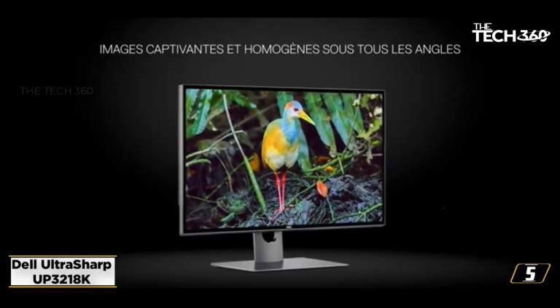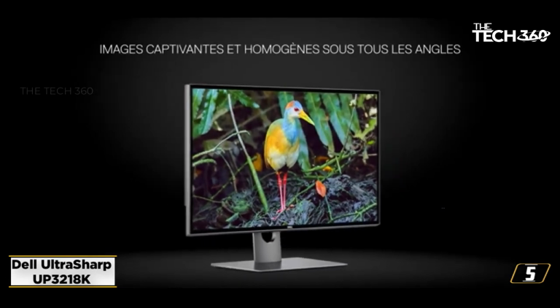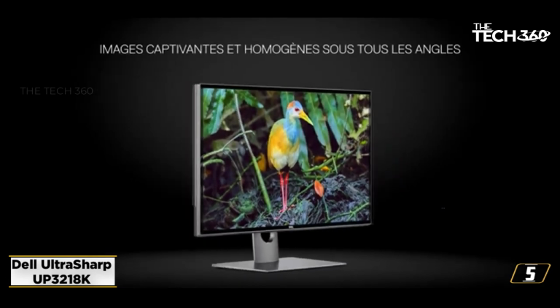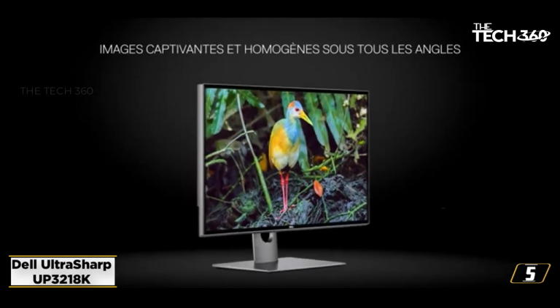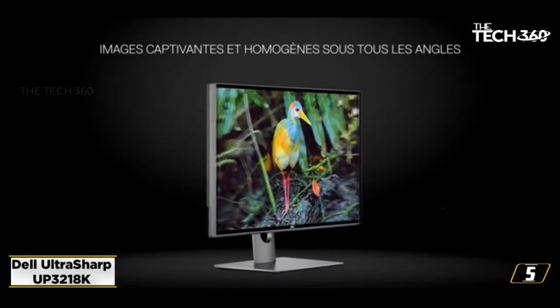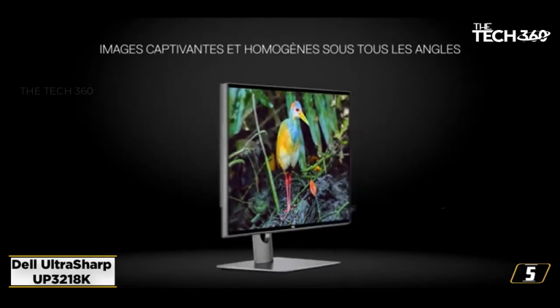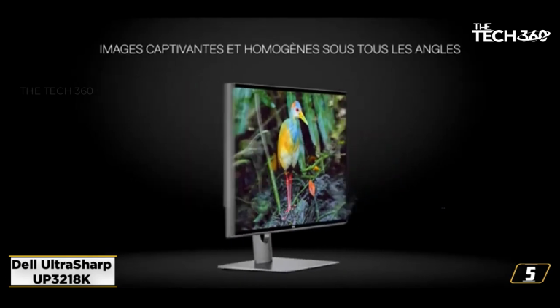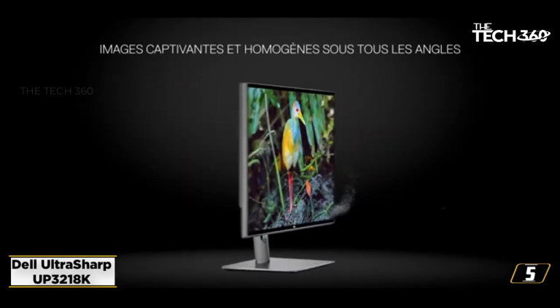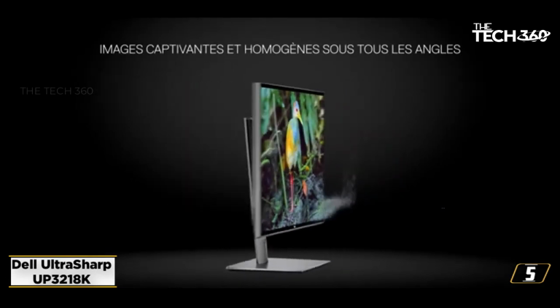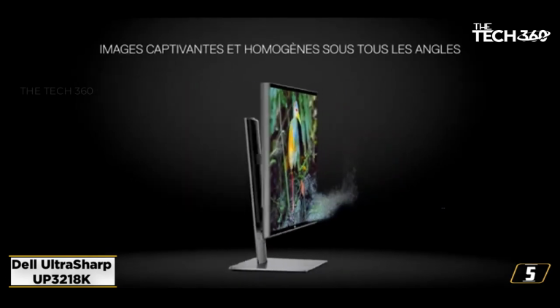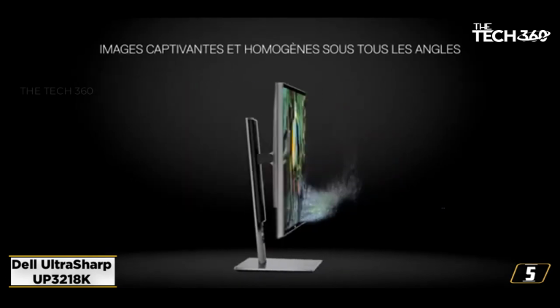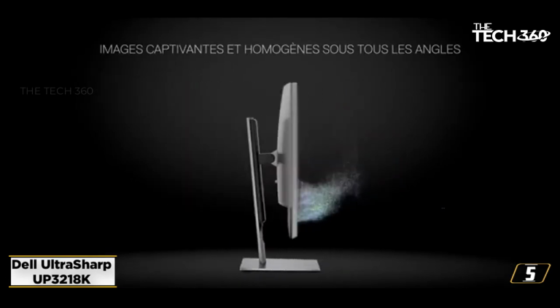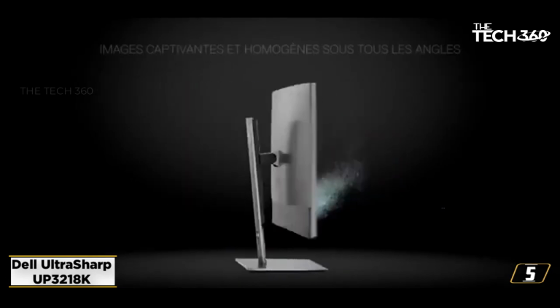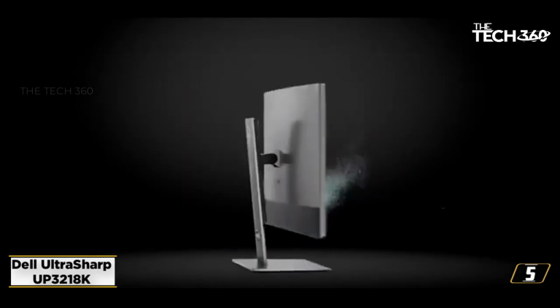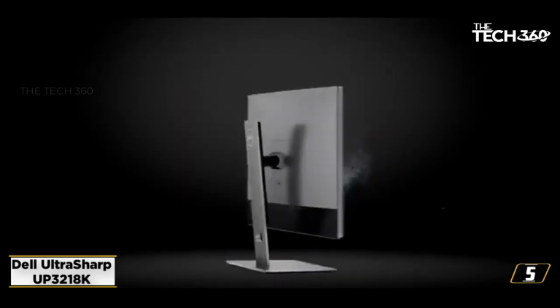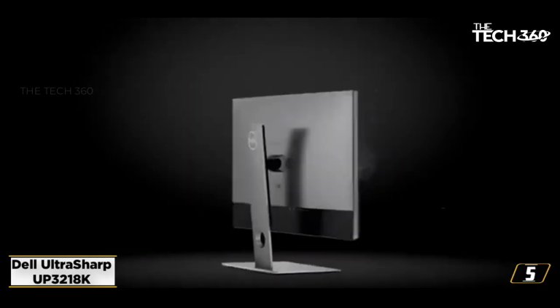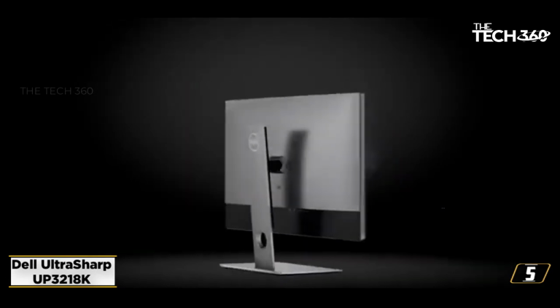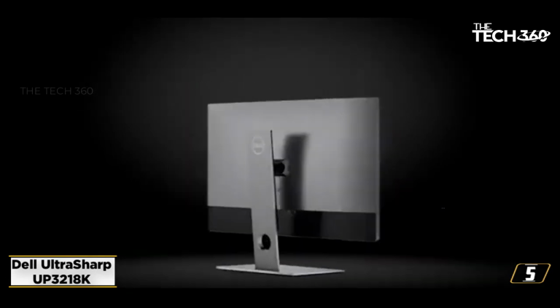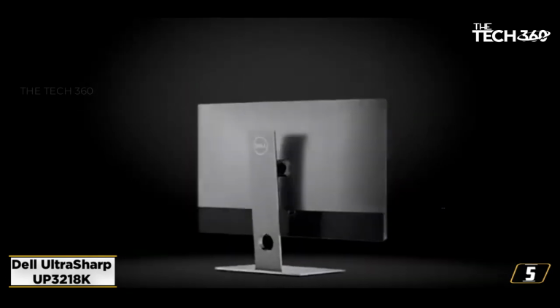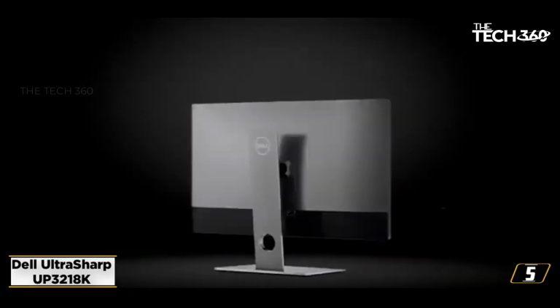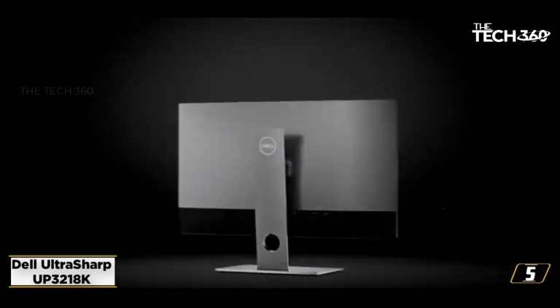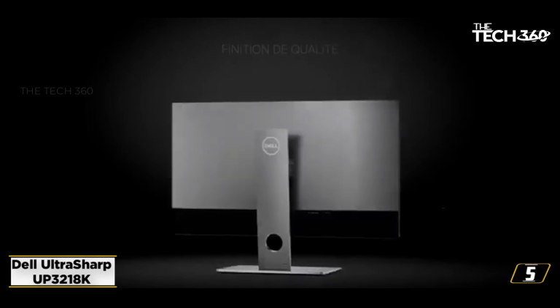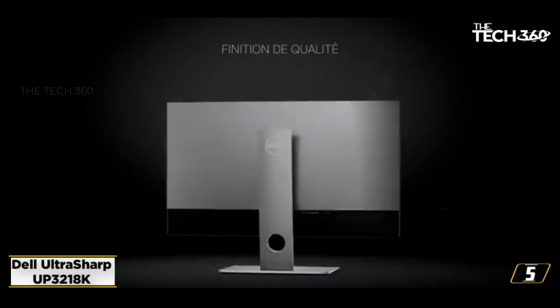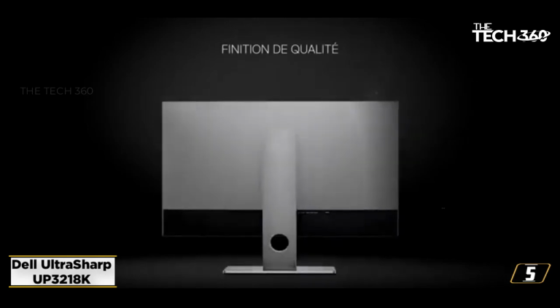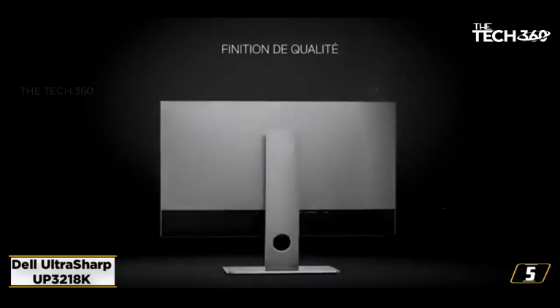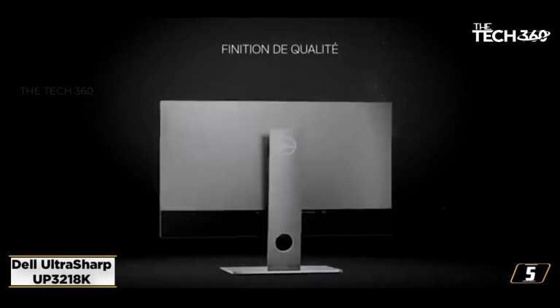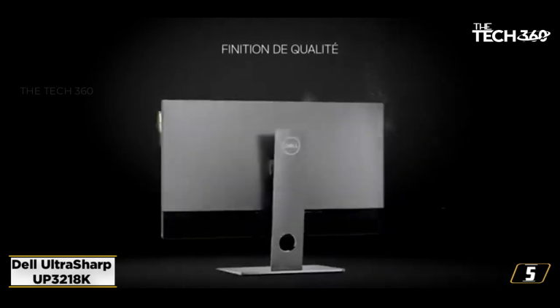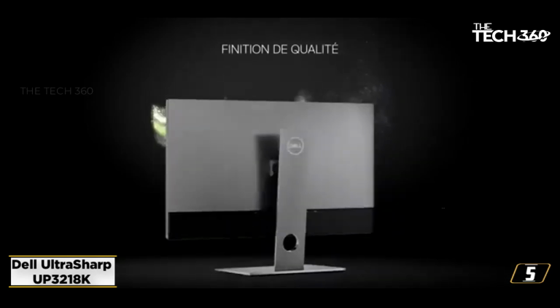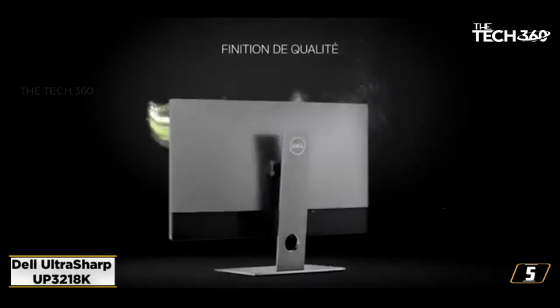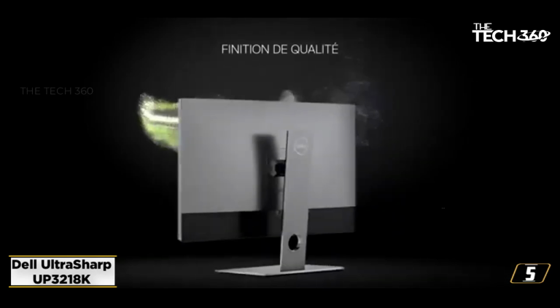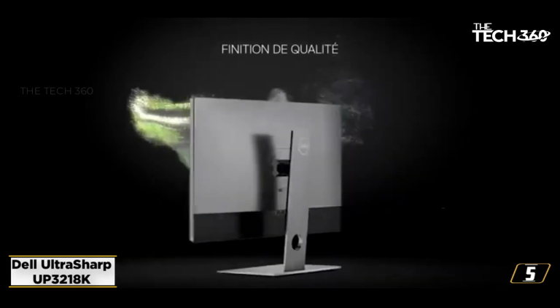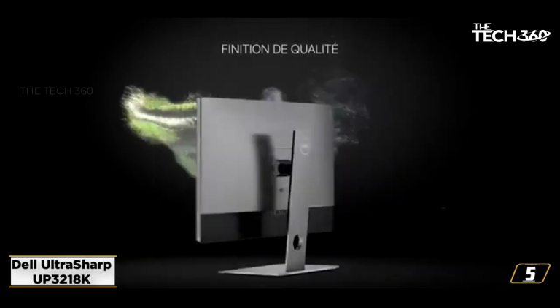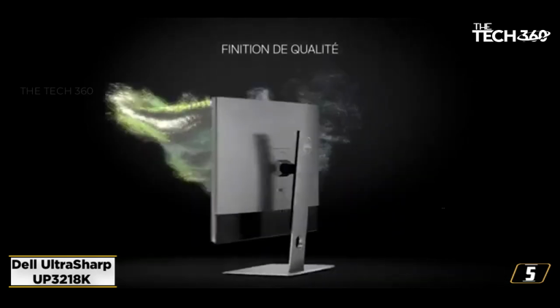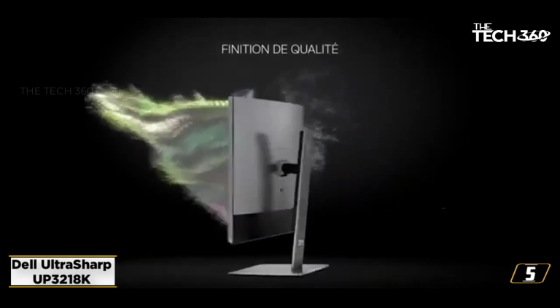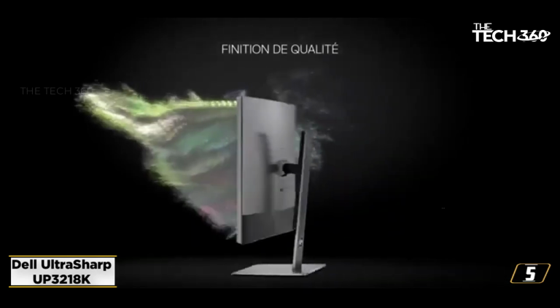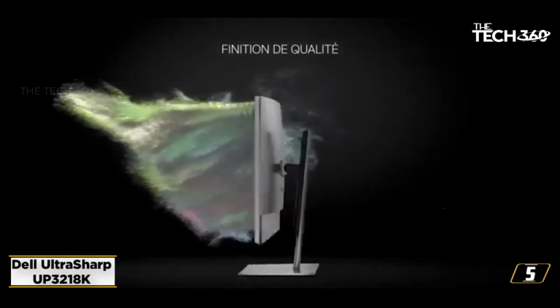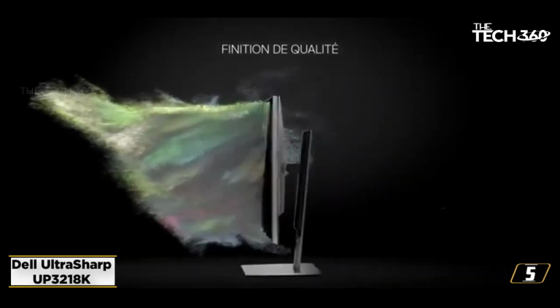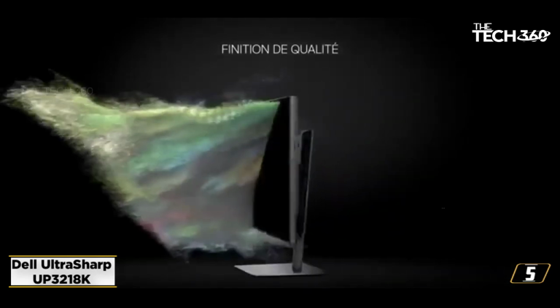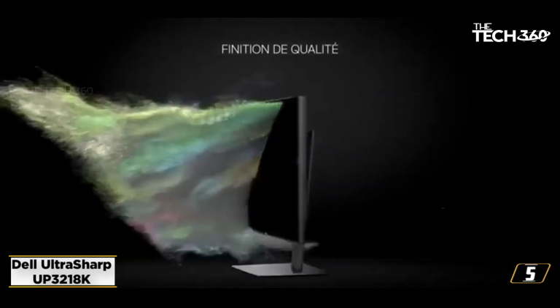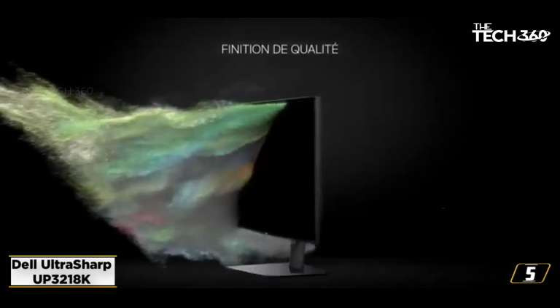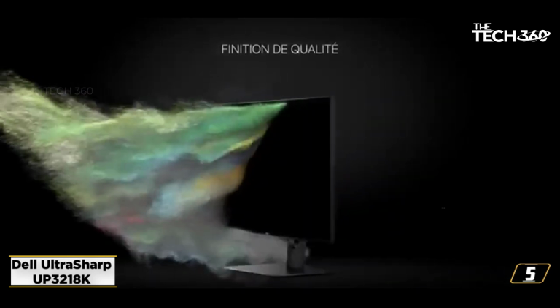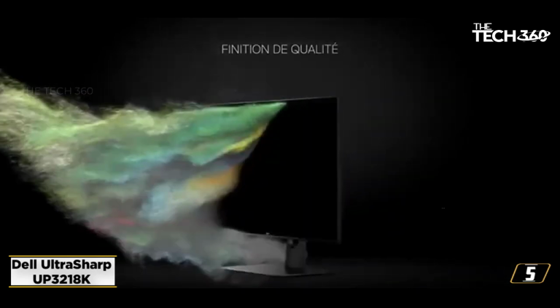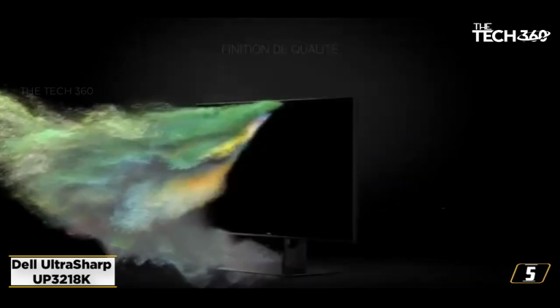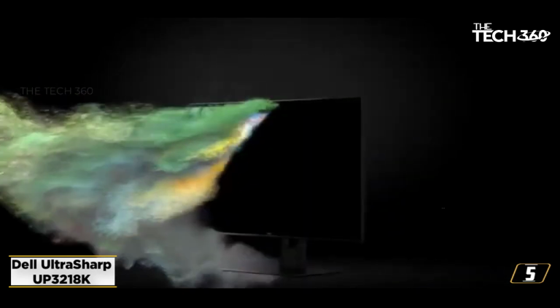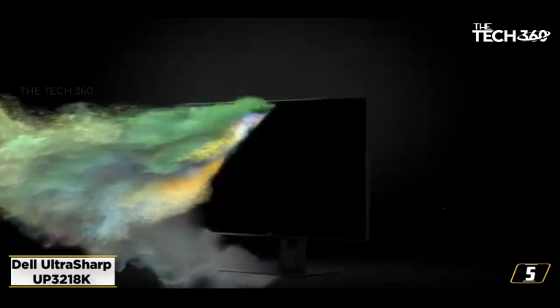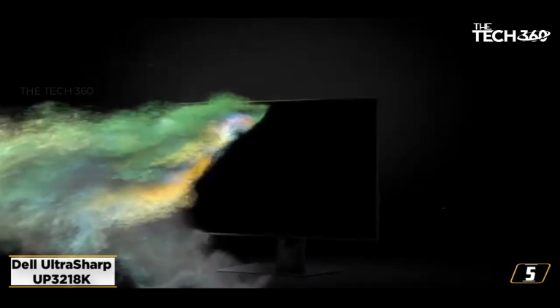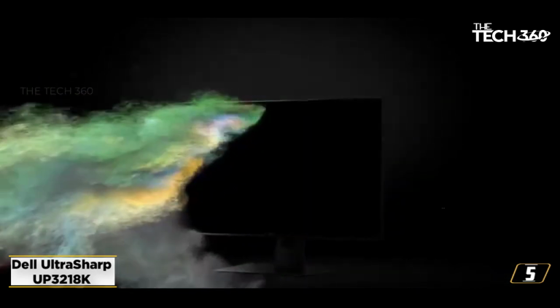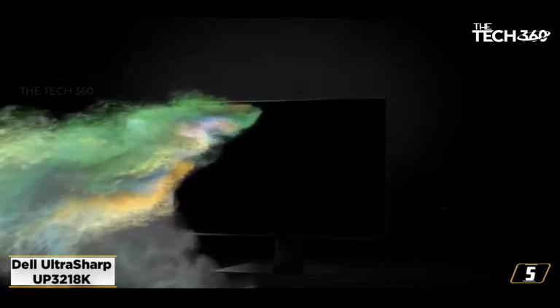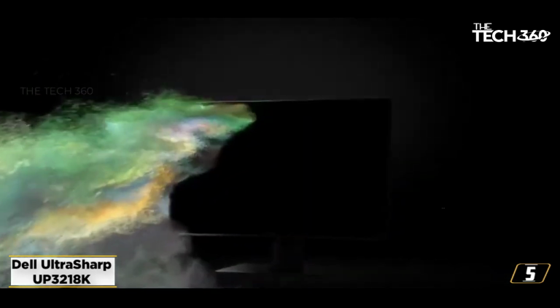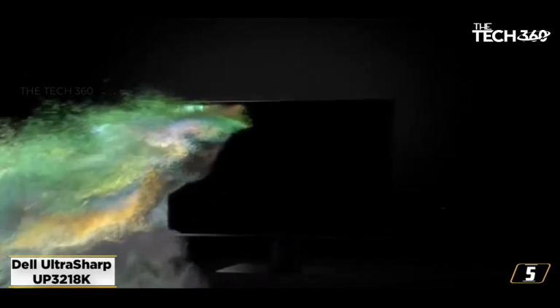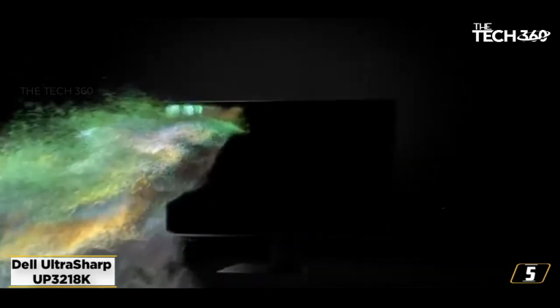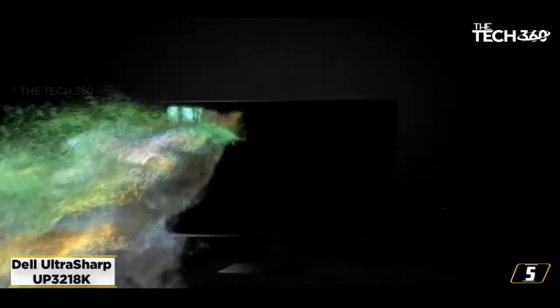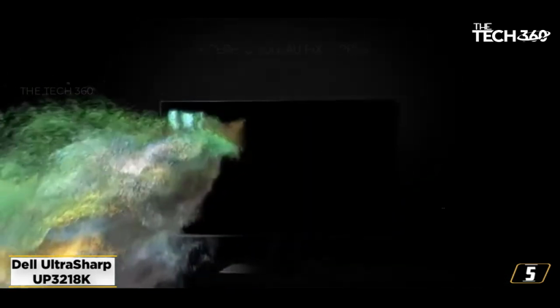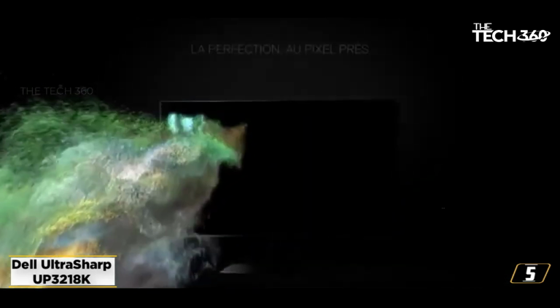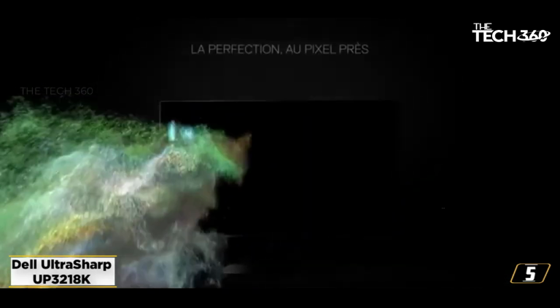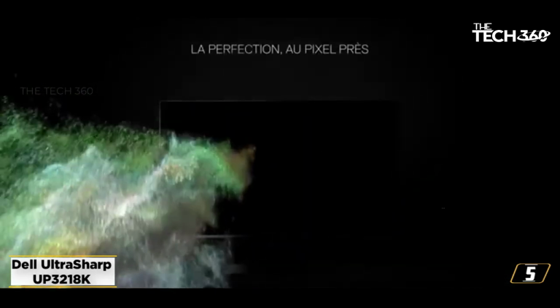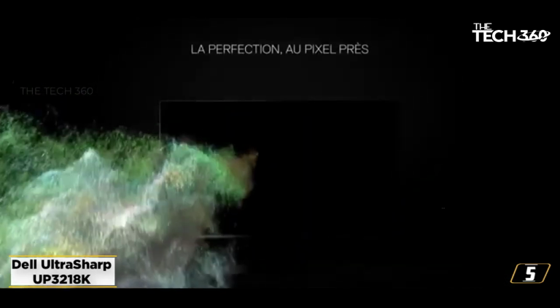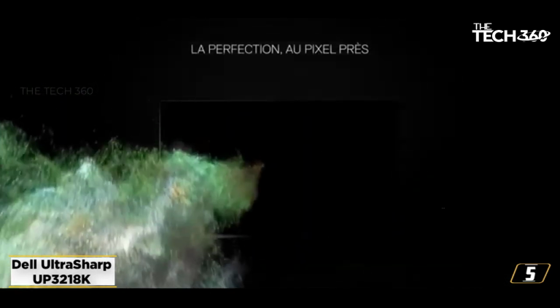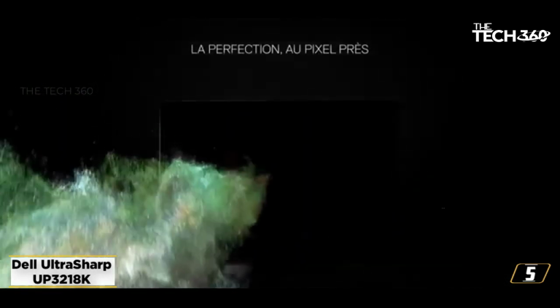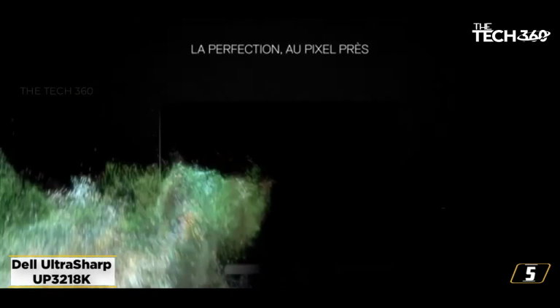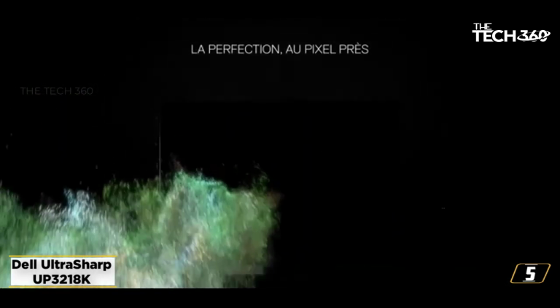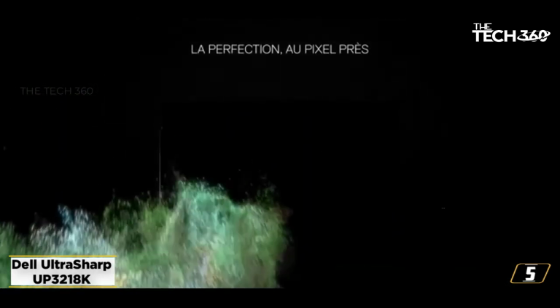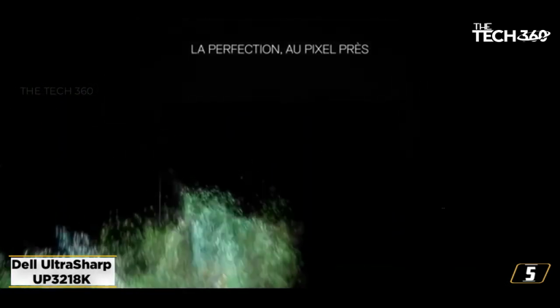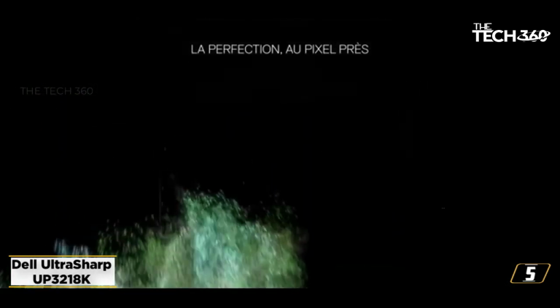In addition to great ergonomics — another hallmark of Dell — the monitor has support for height adjustment, tilt, pivot, and portrait mode features.